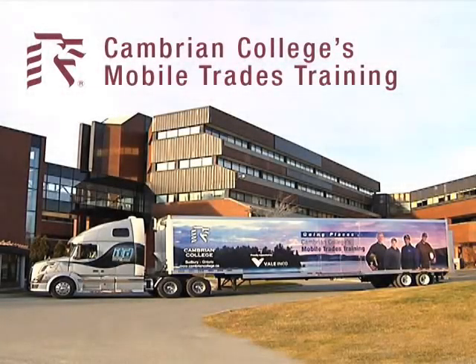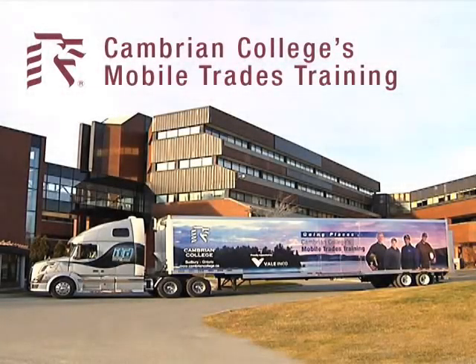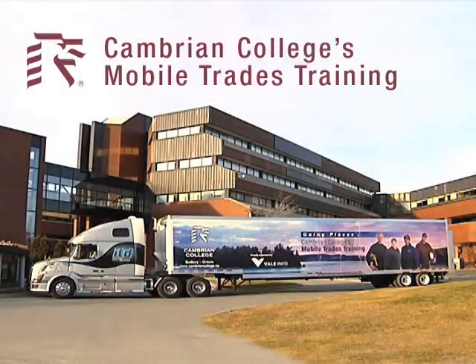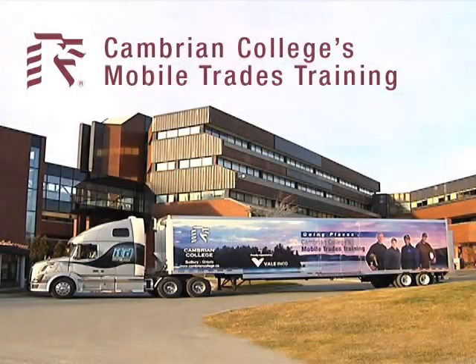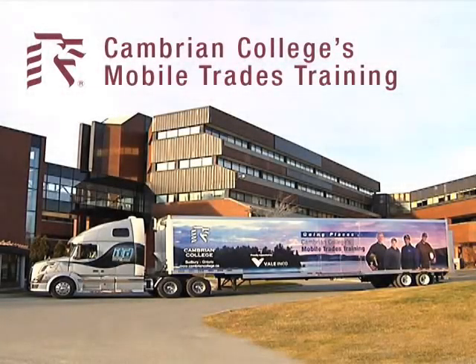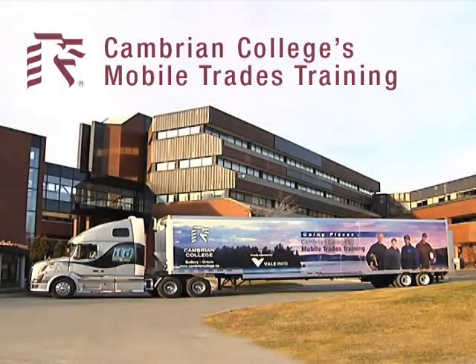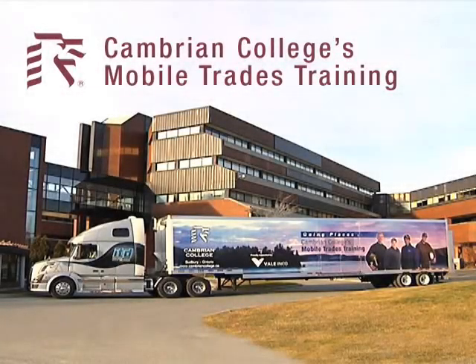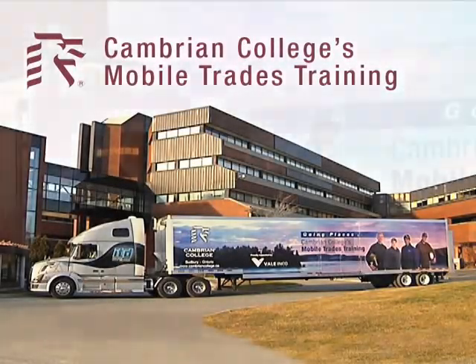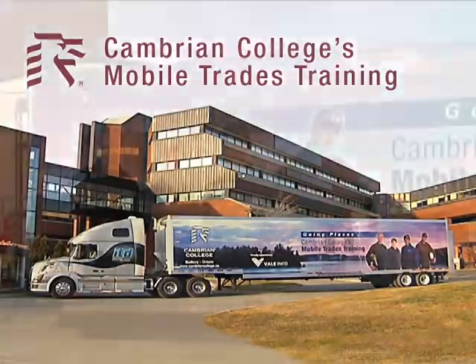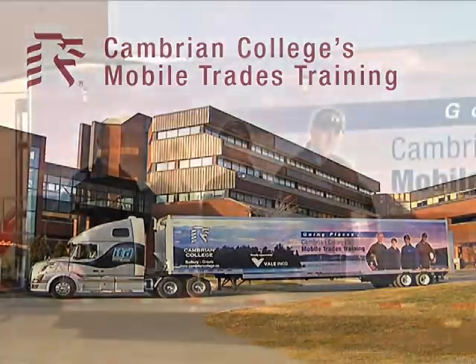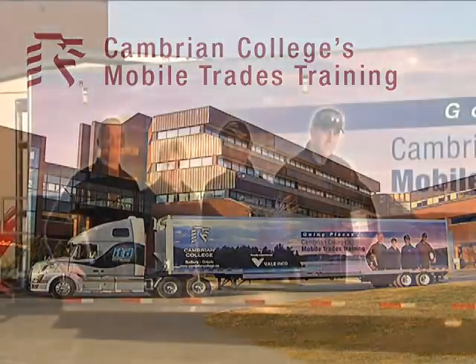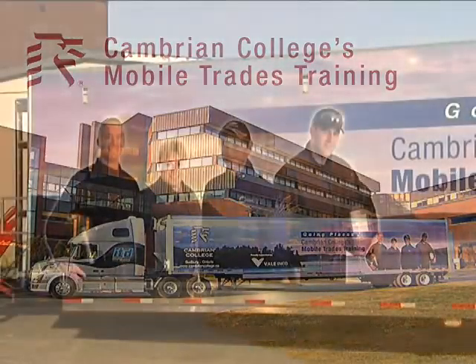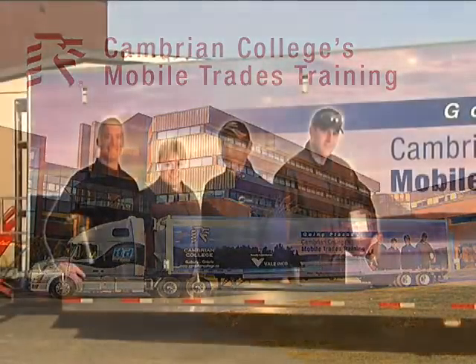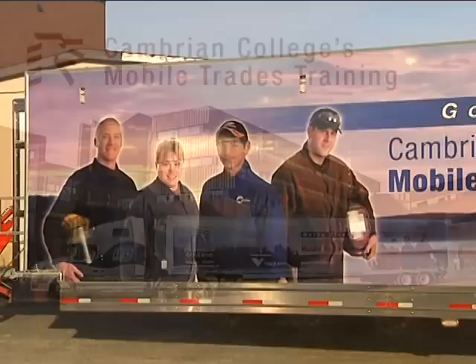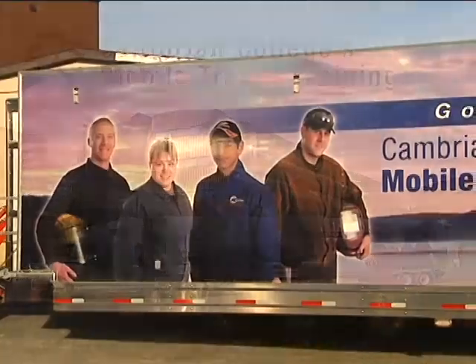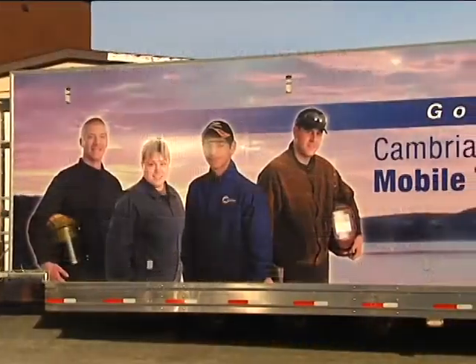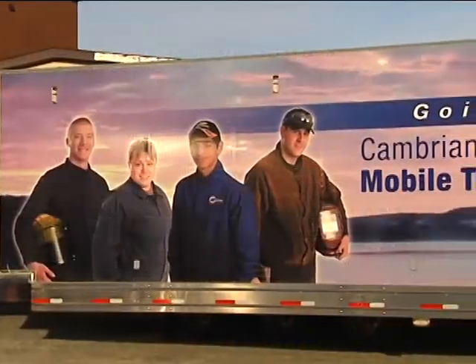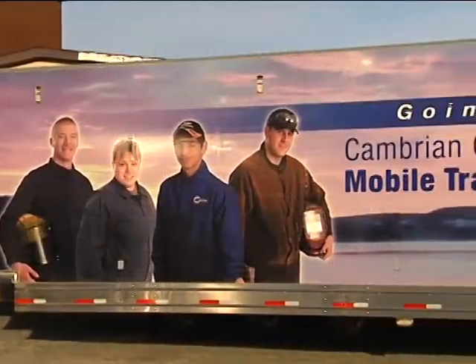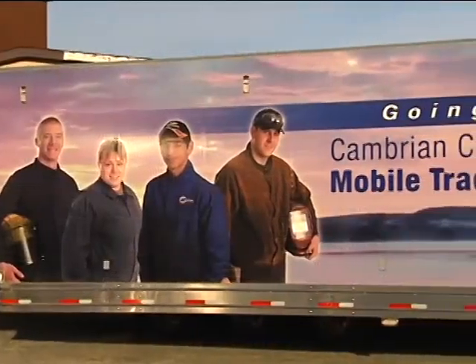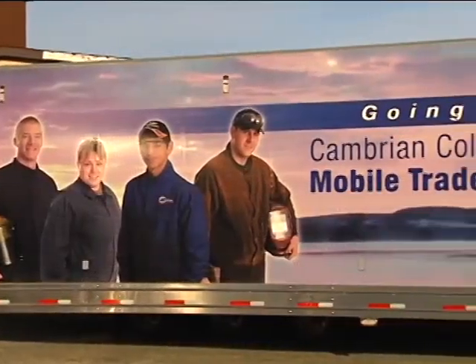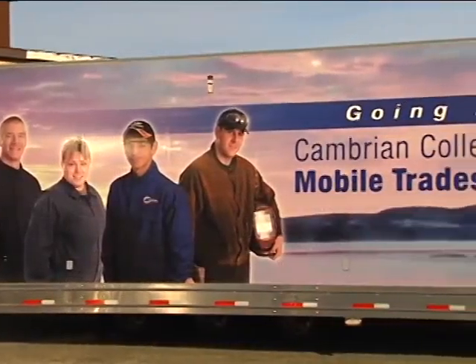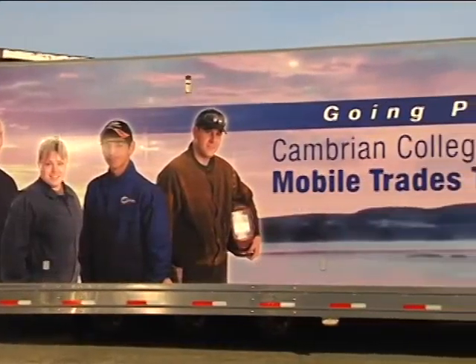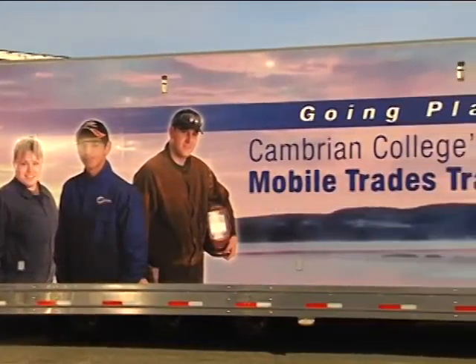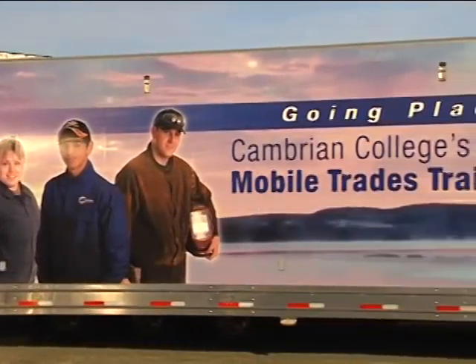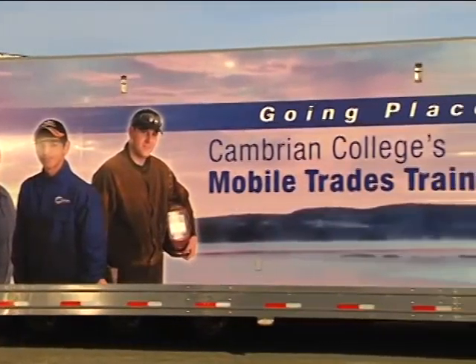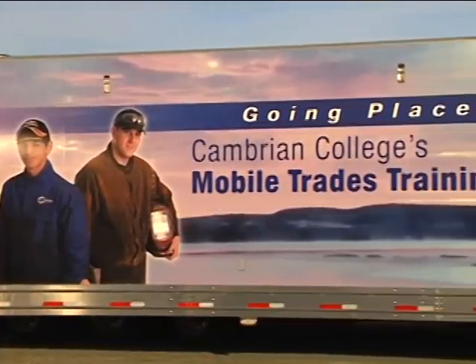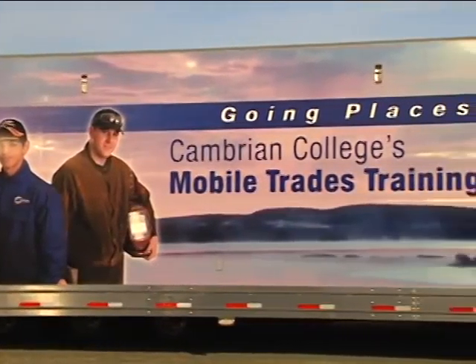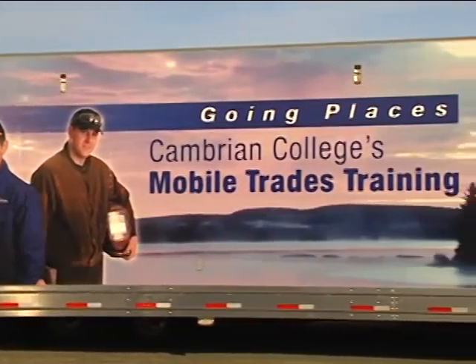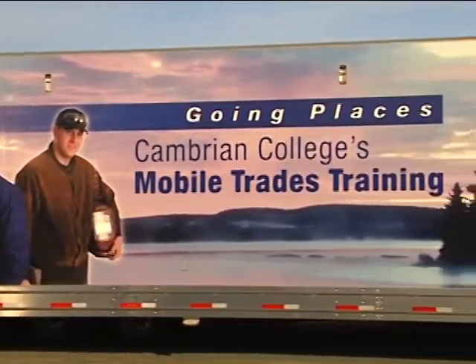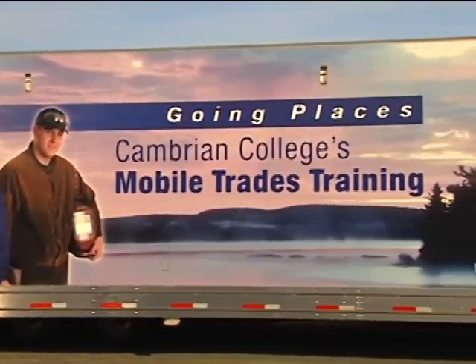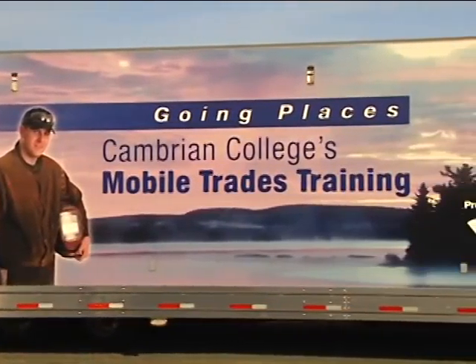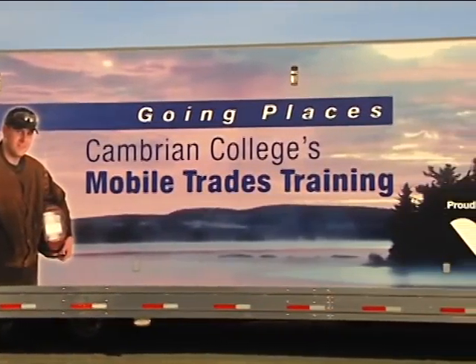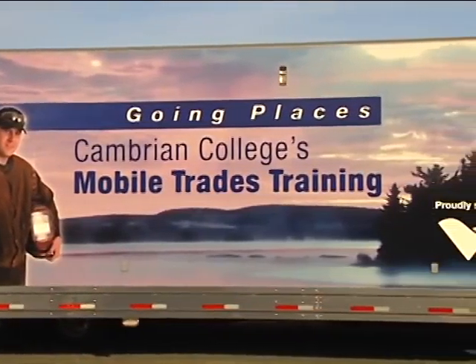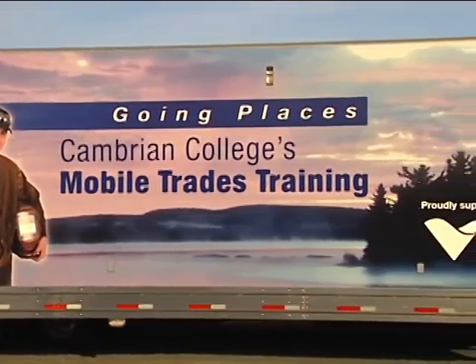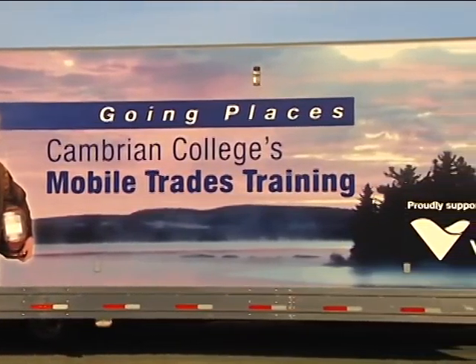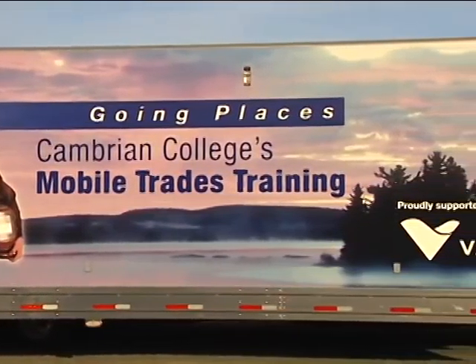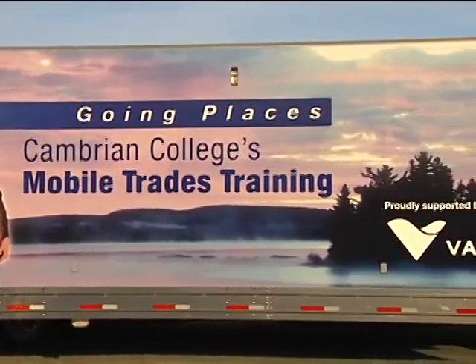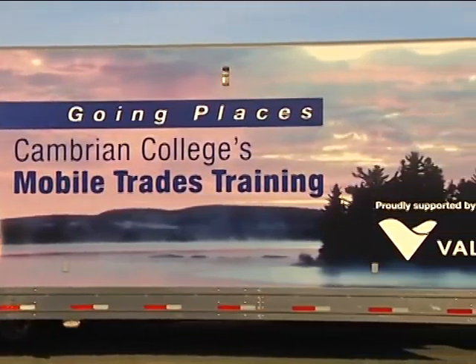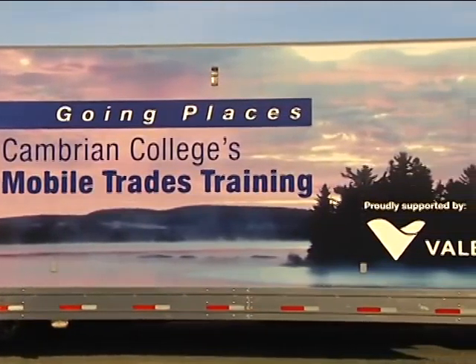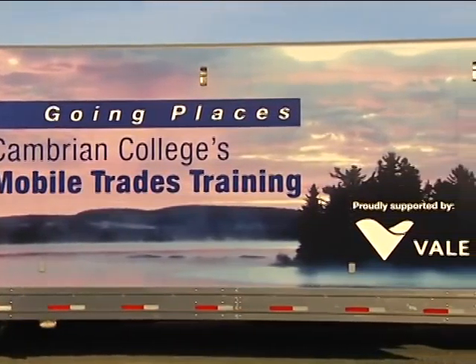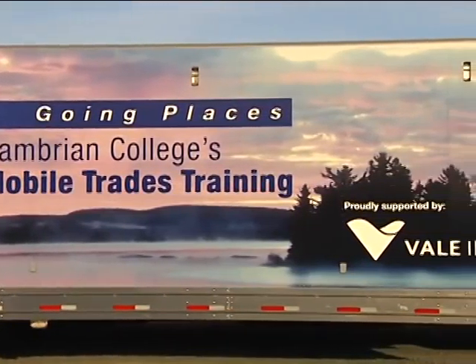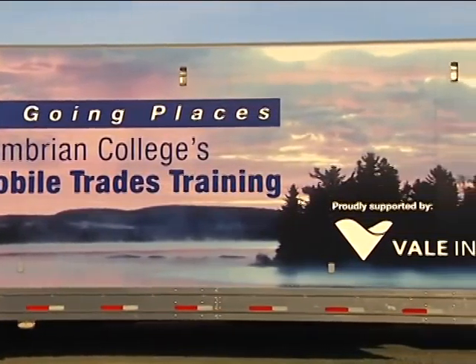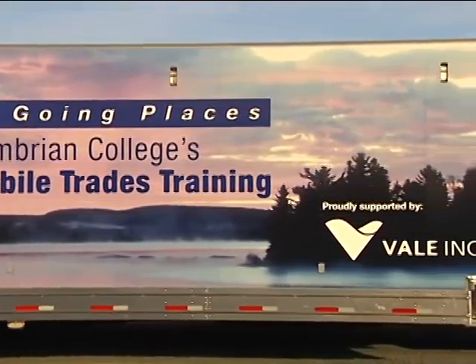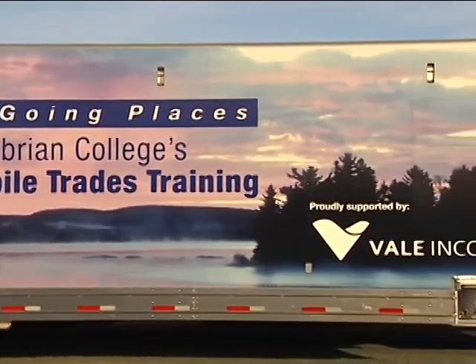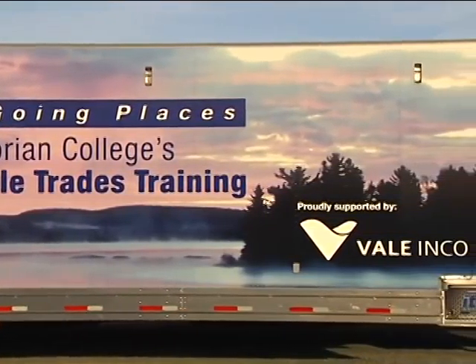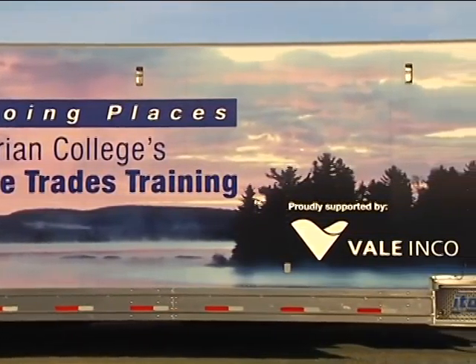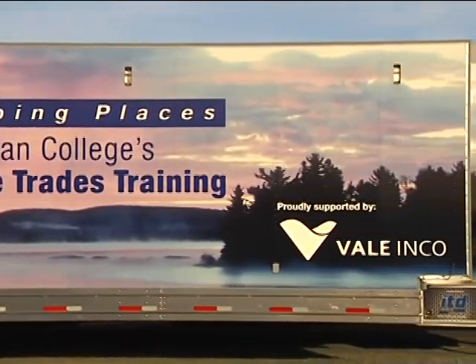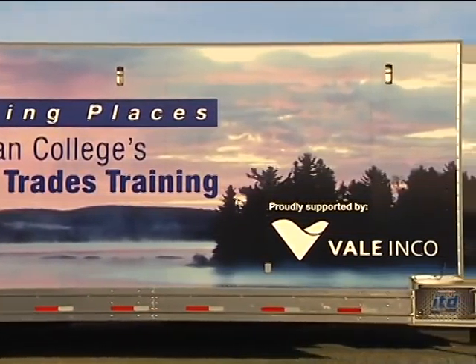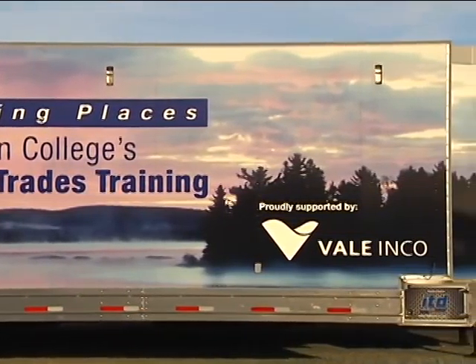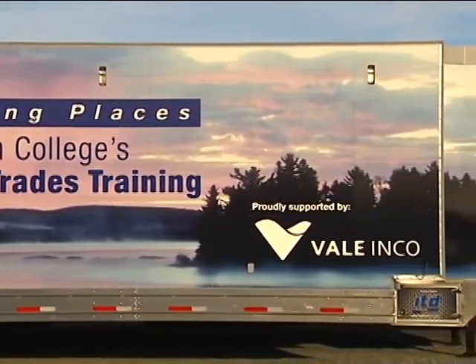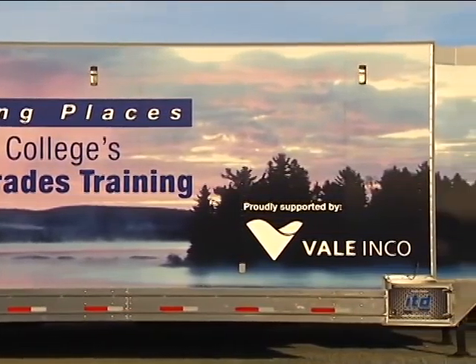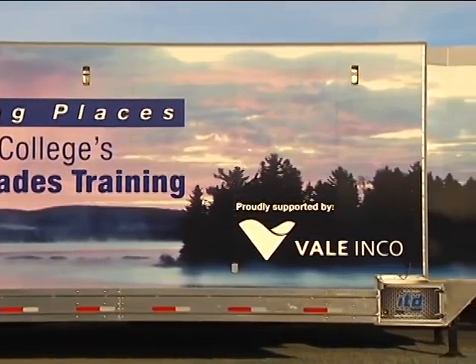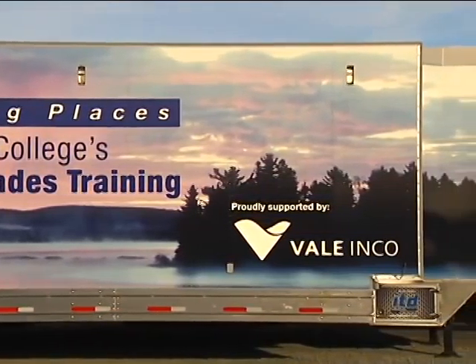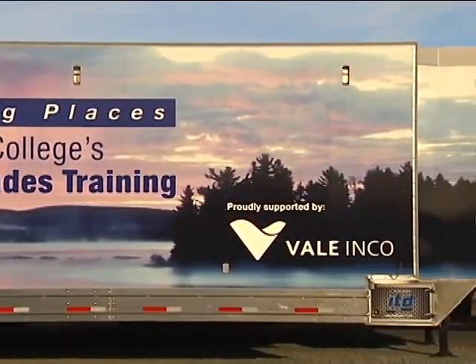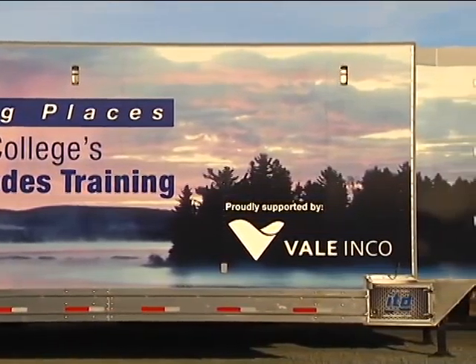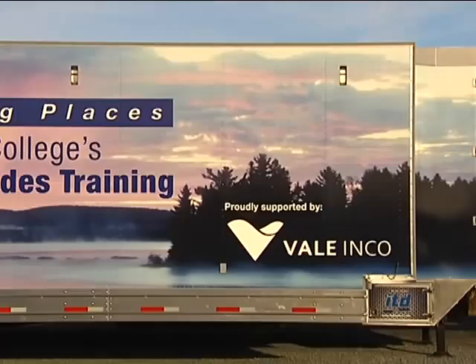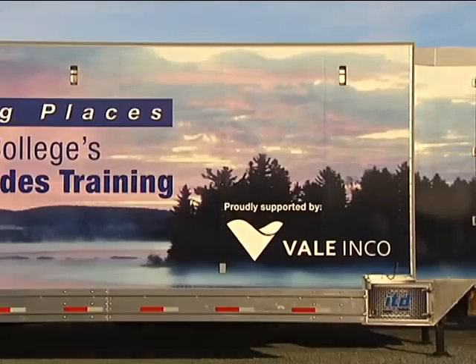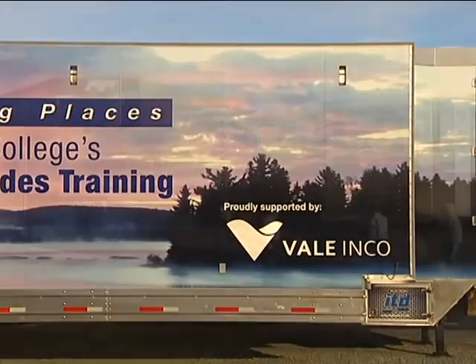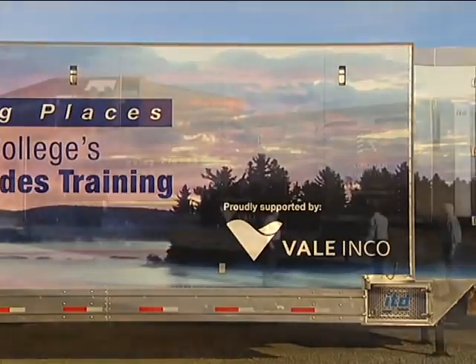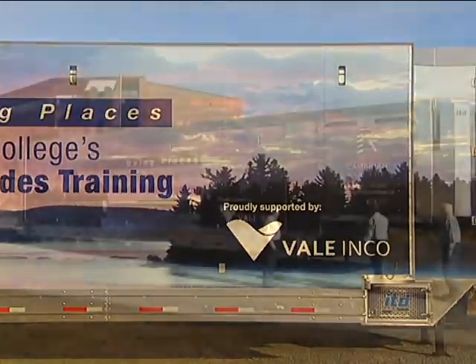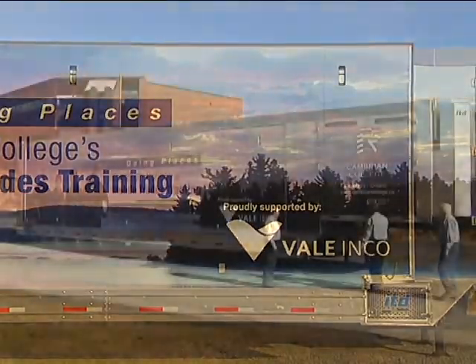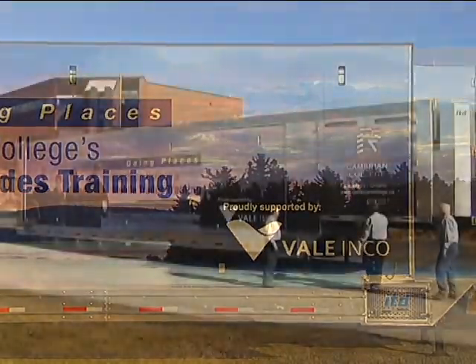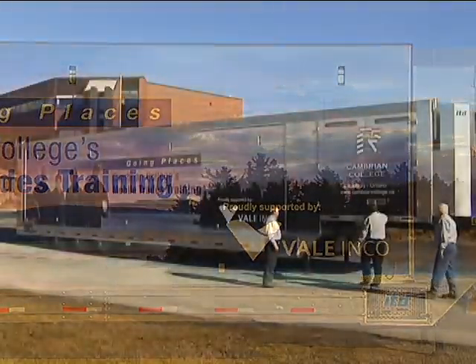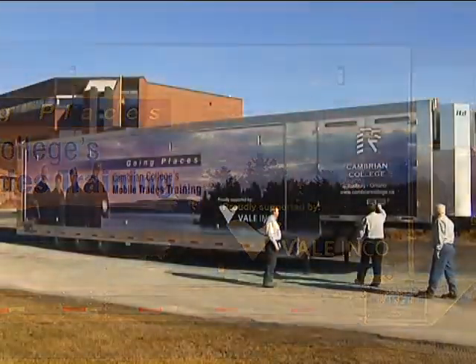This vehicle has the potential to help change lives. It is, in essence, Cambrian on Wheels.